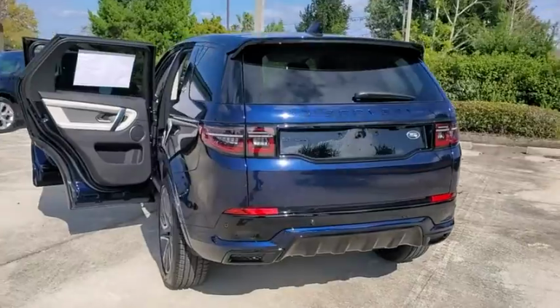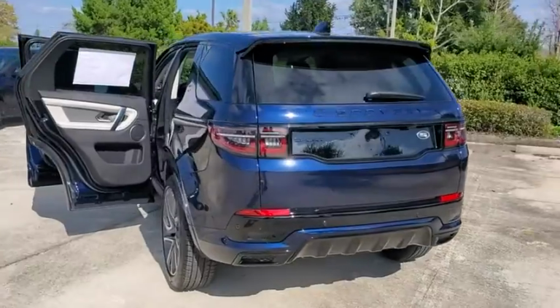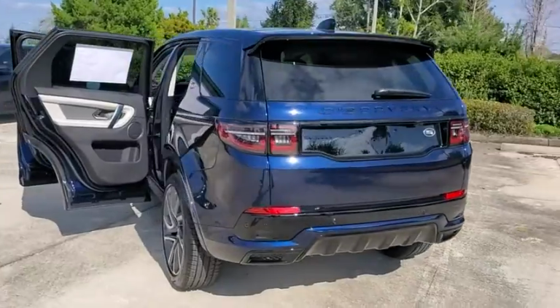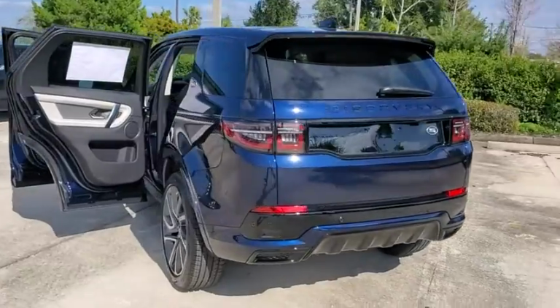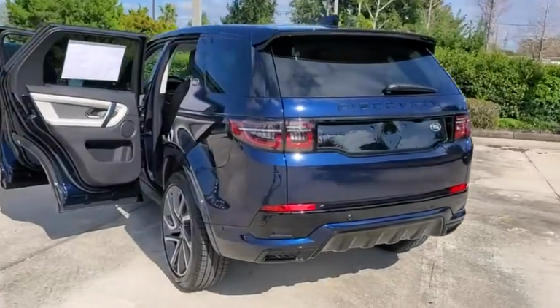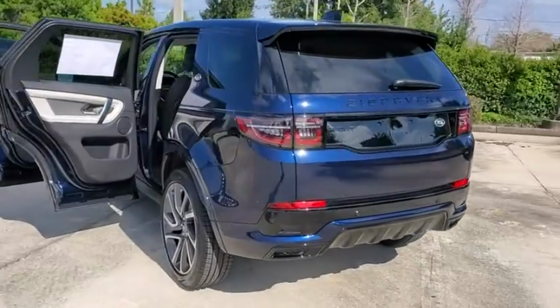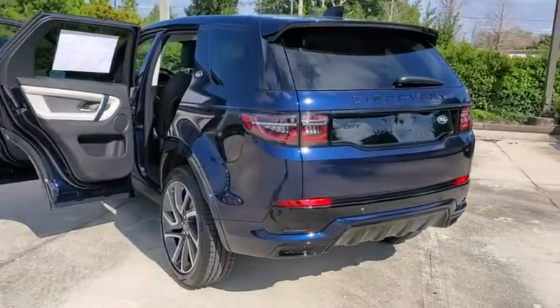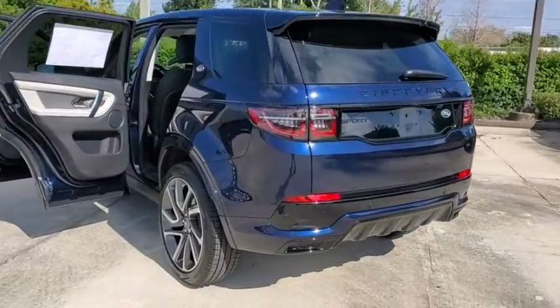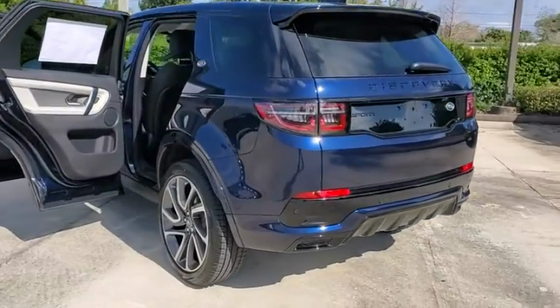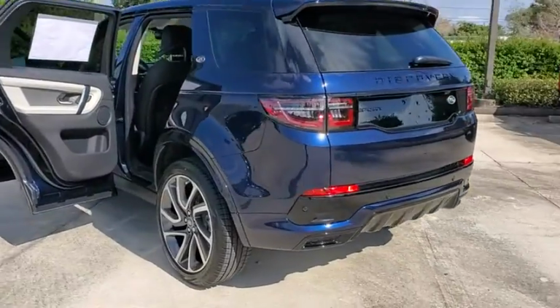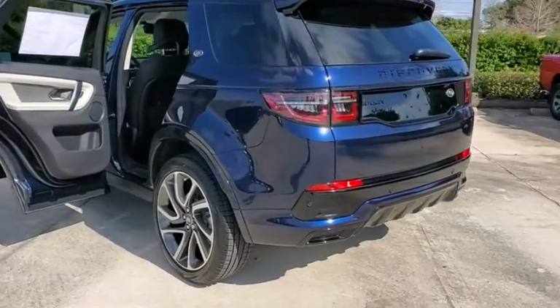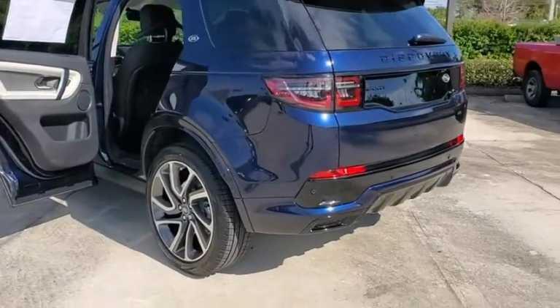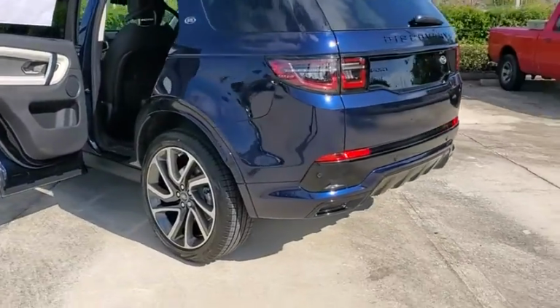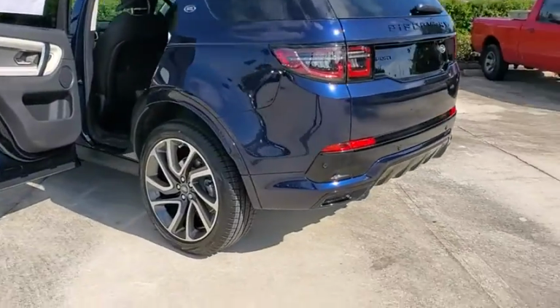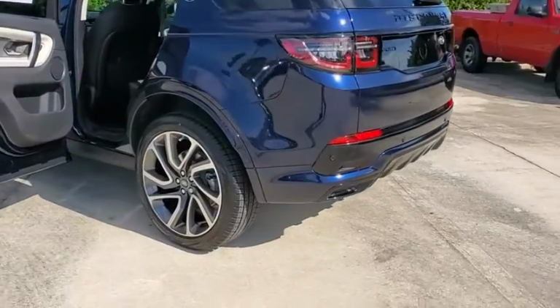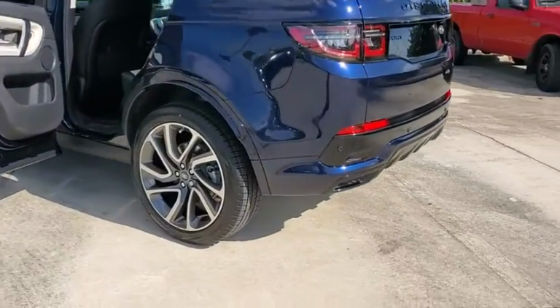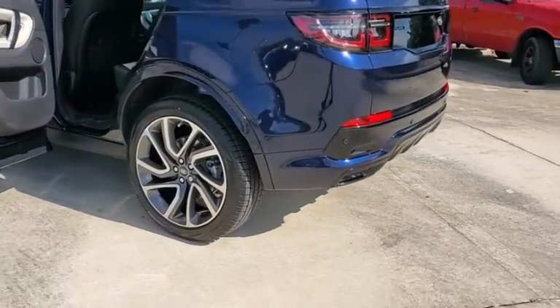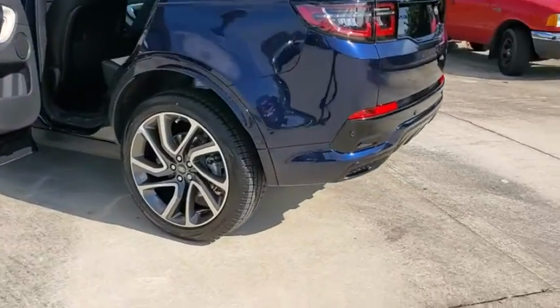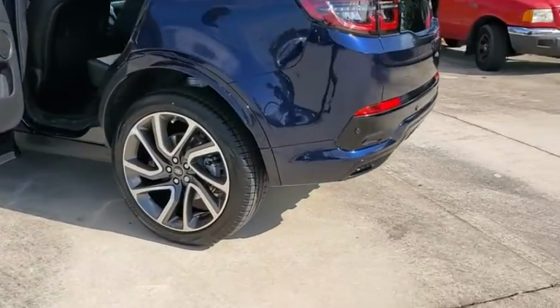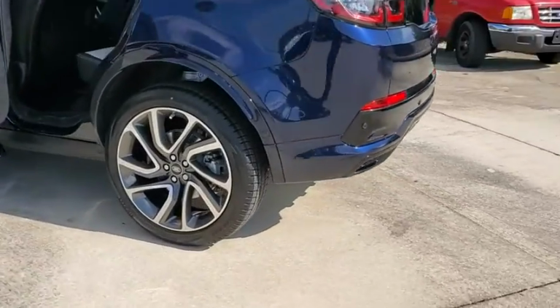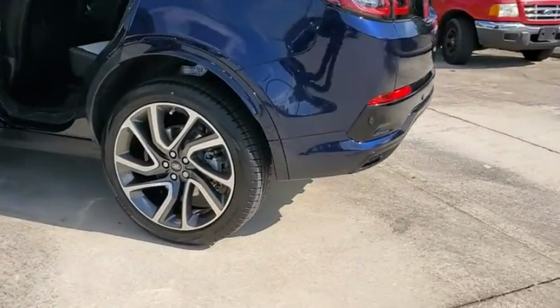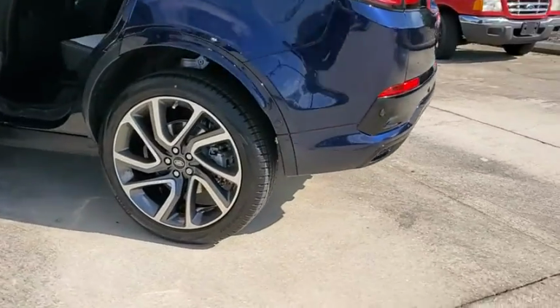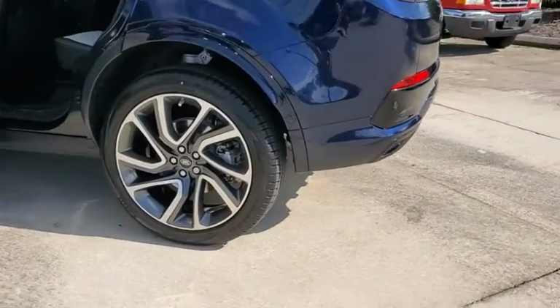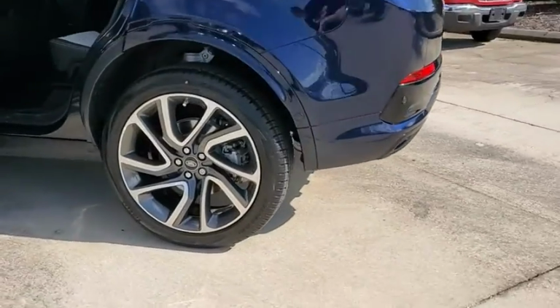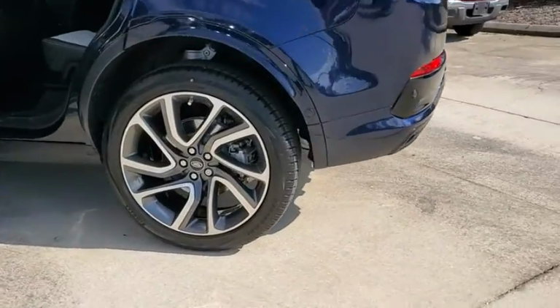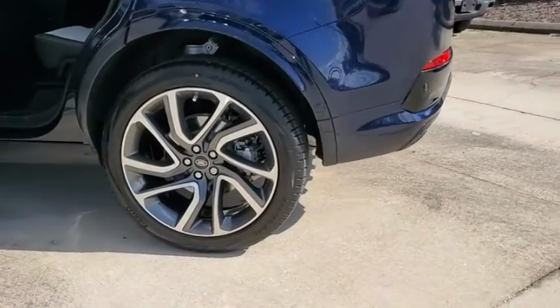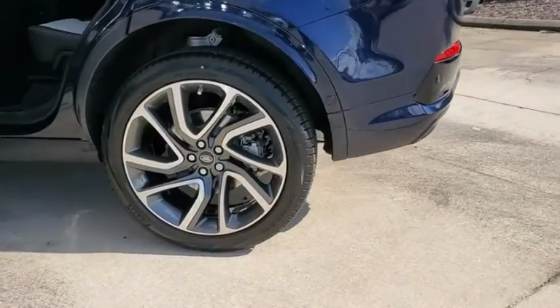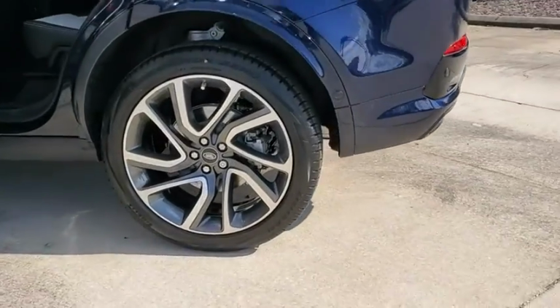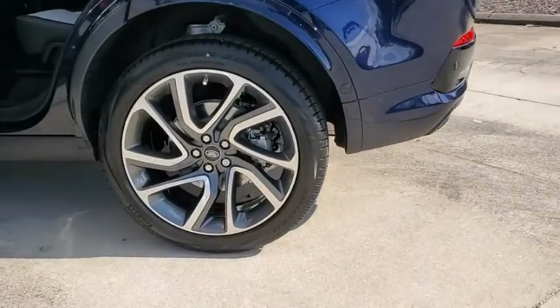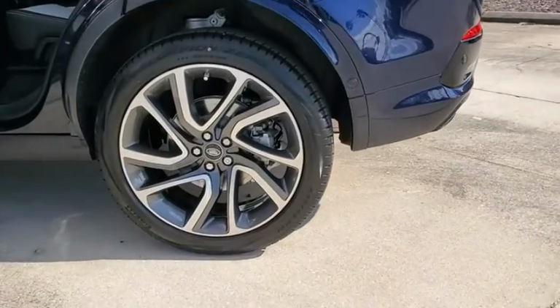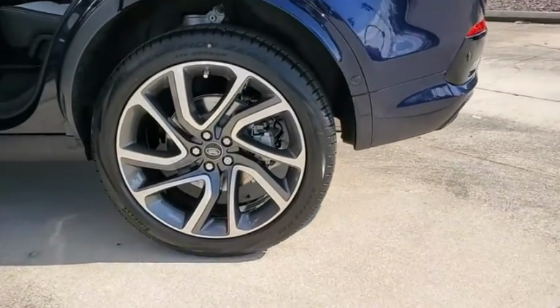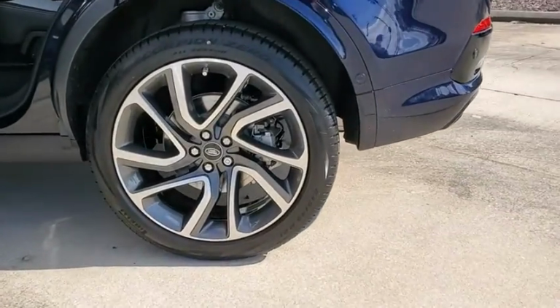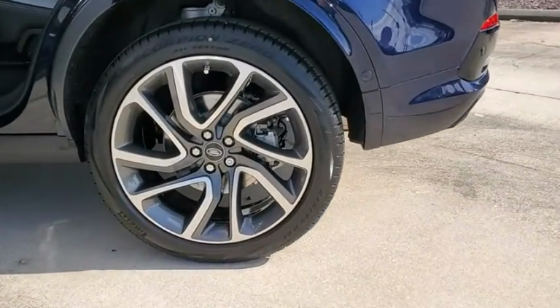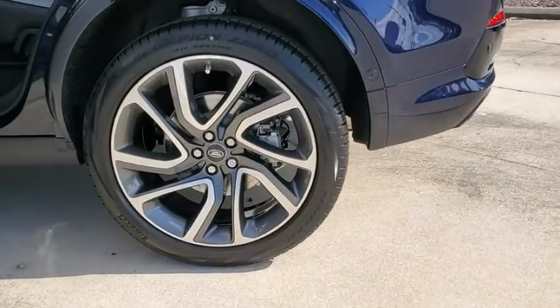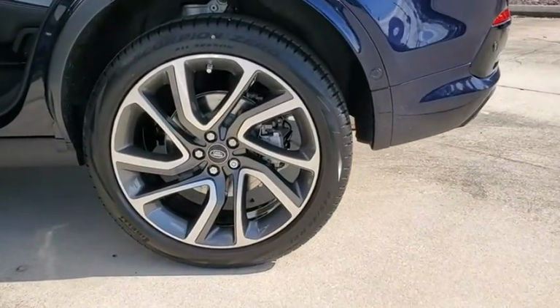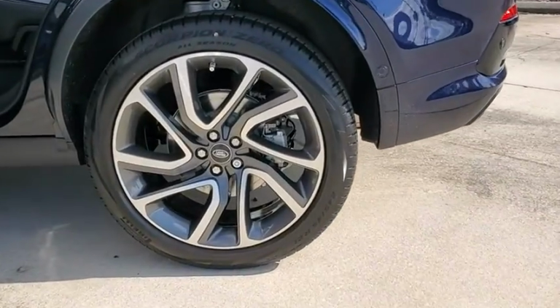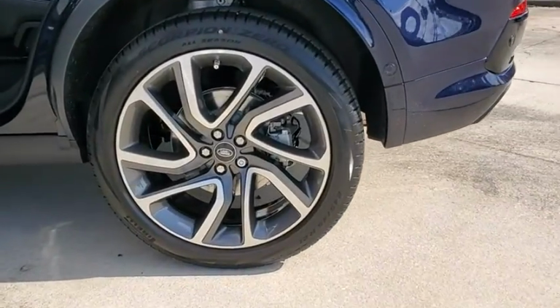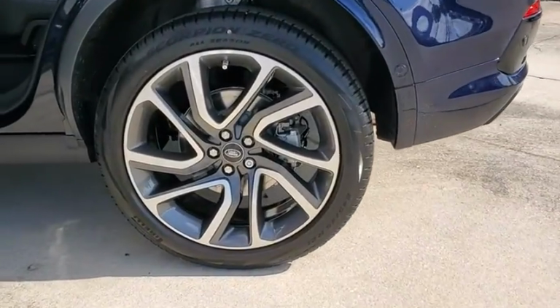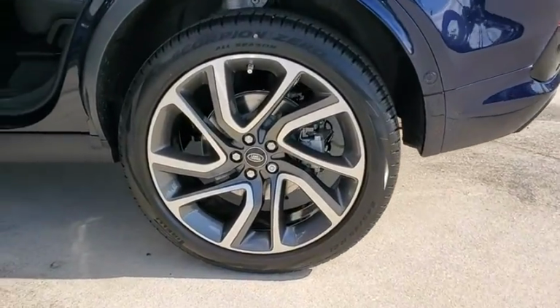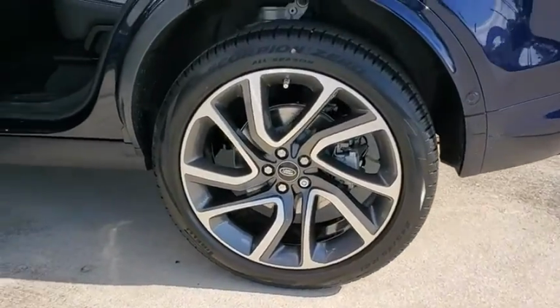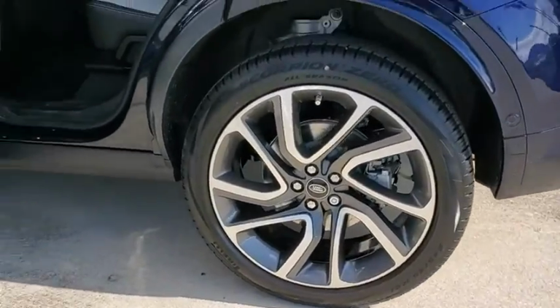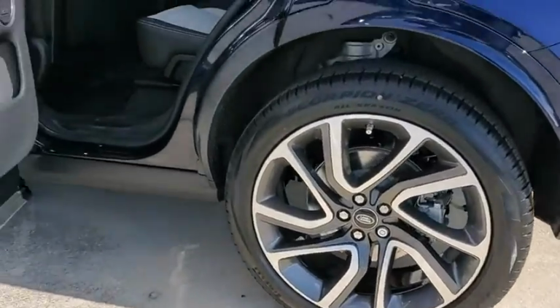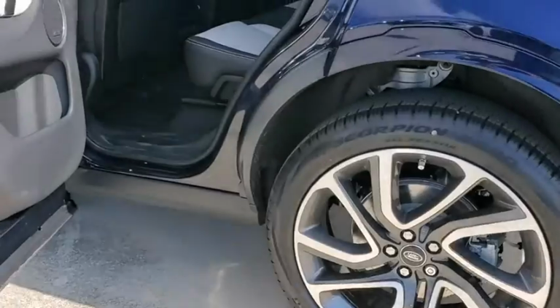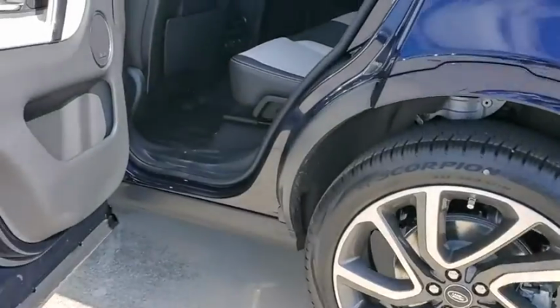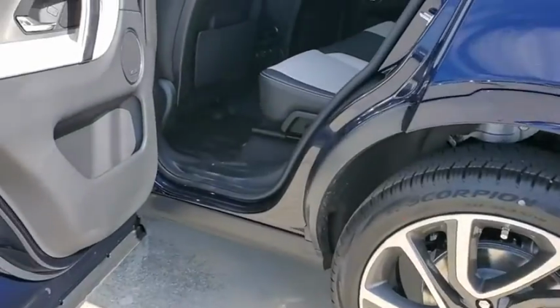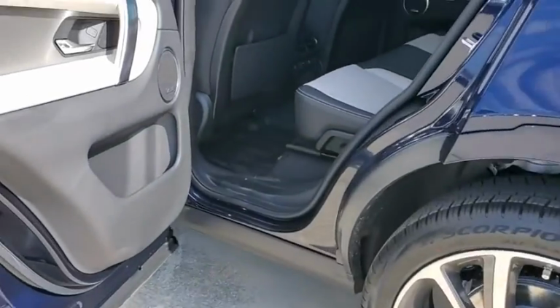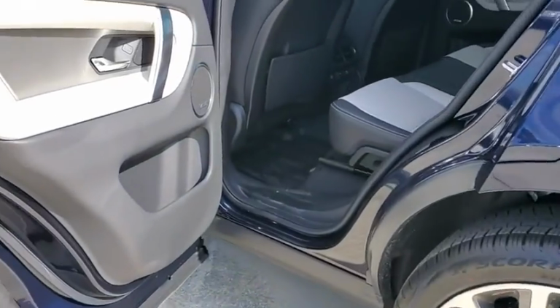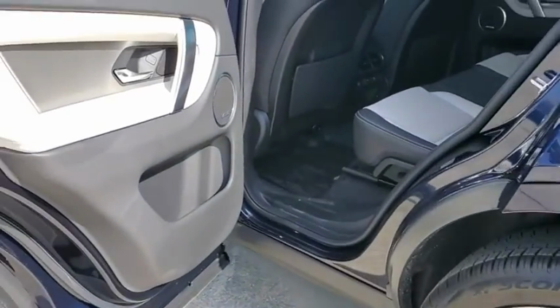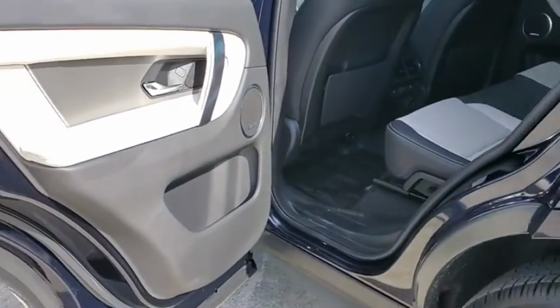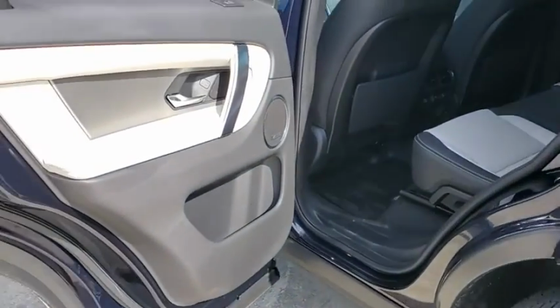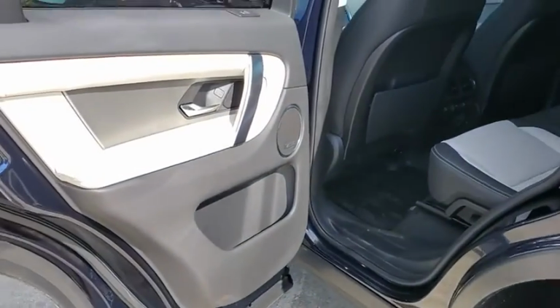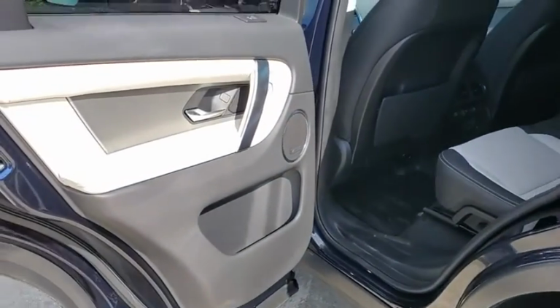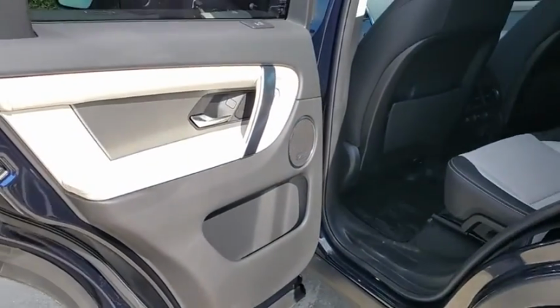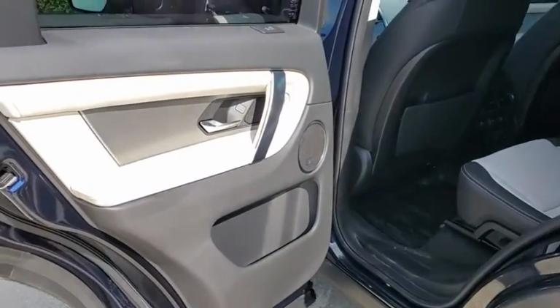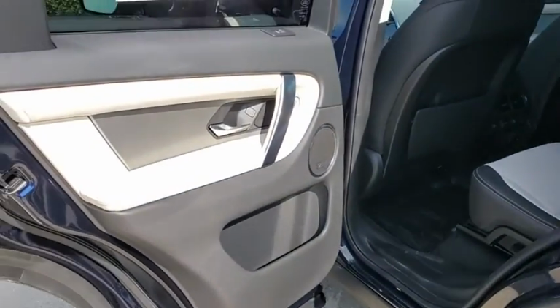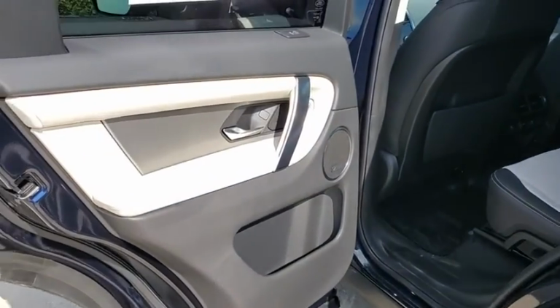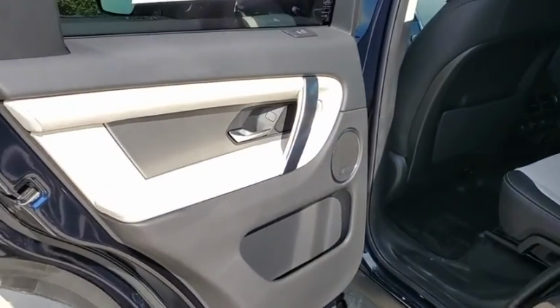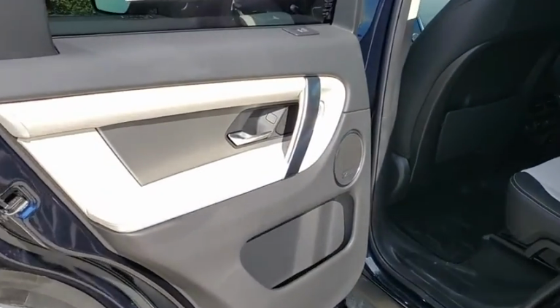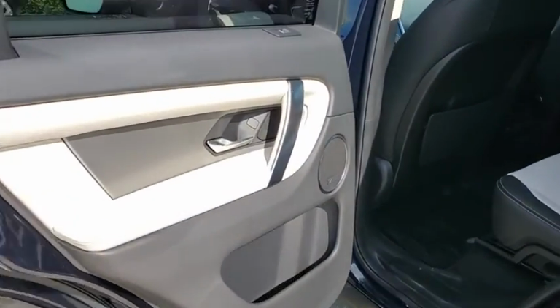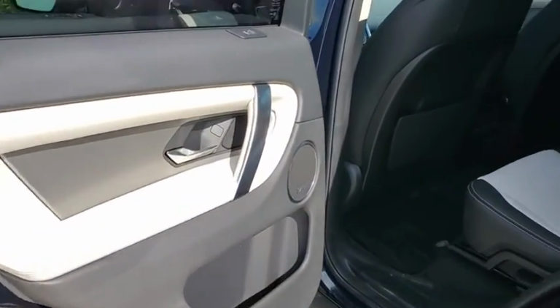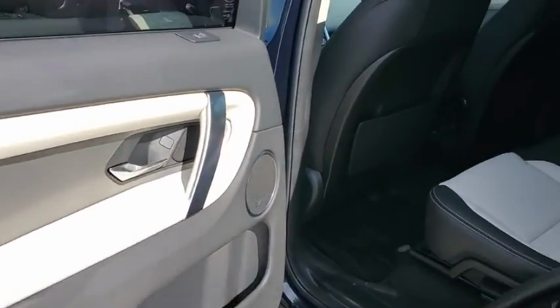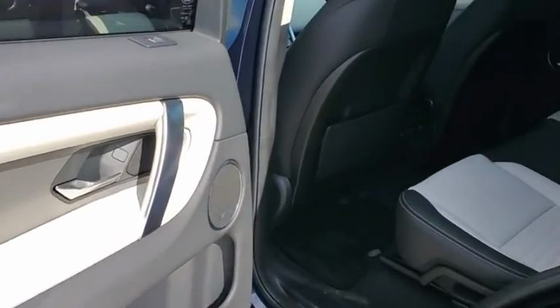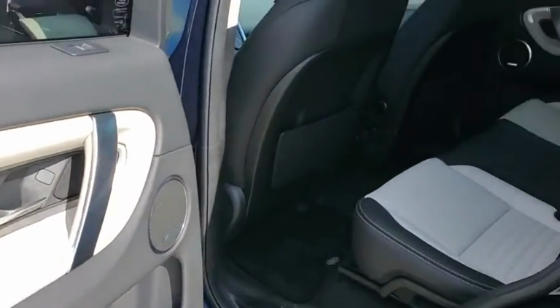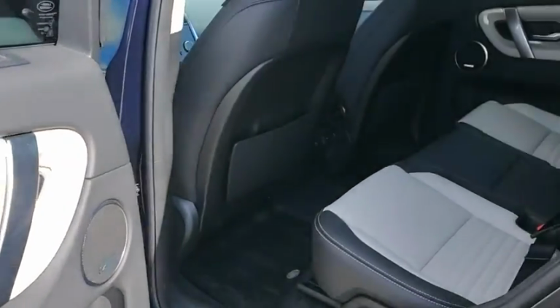On pavement, gravel, sand, or snow, terrain response makes sure your drive is responsive, steady, and controlled.